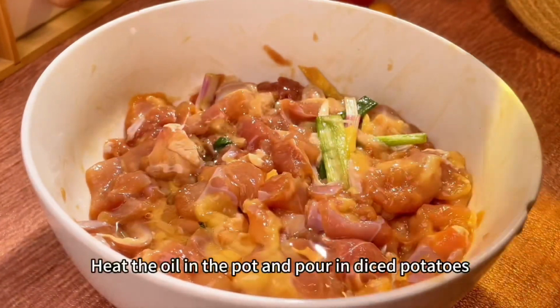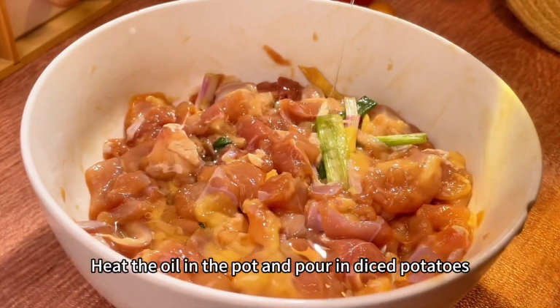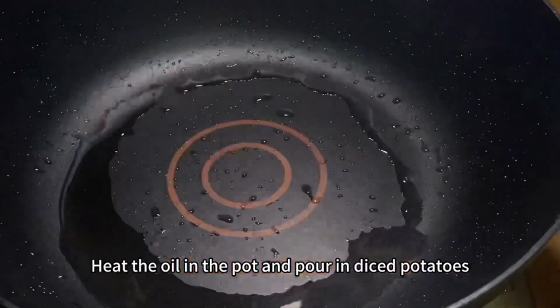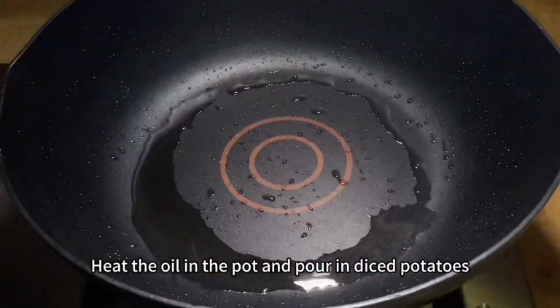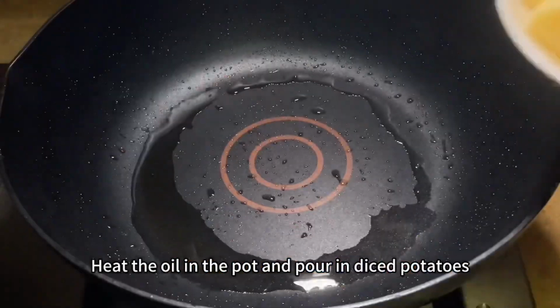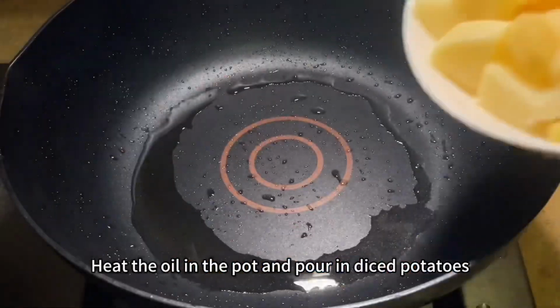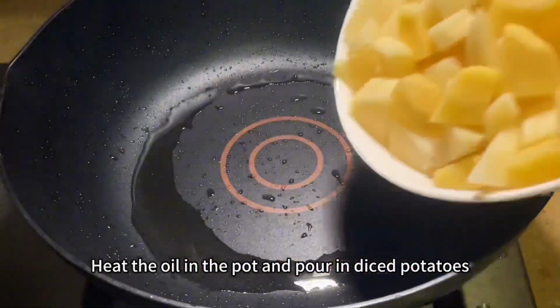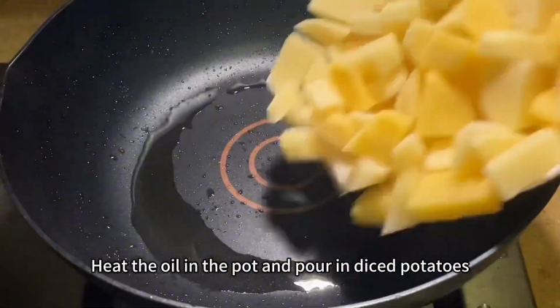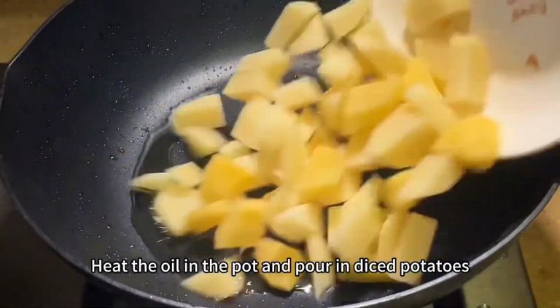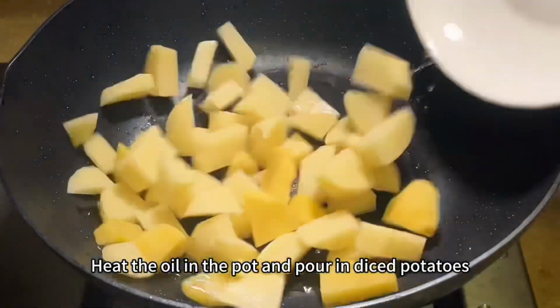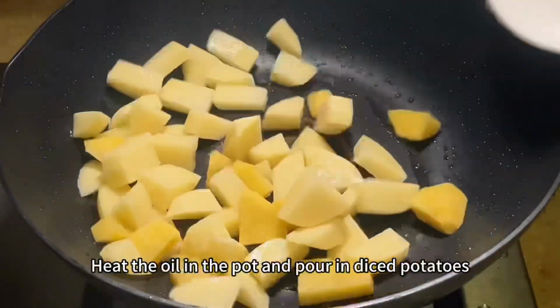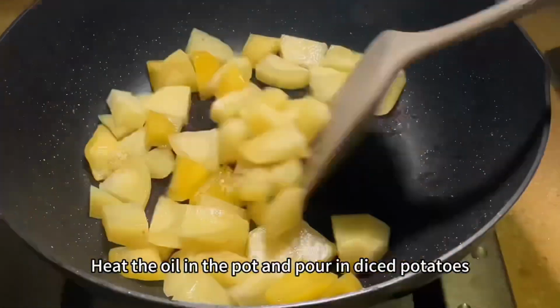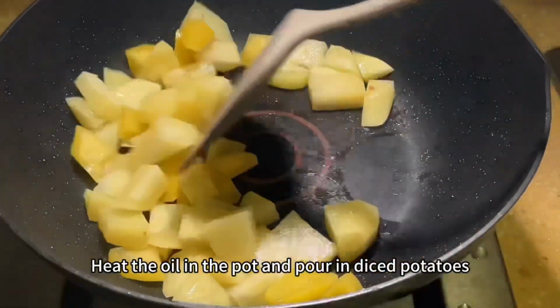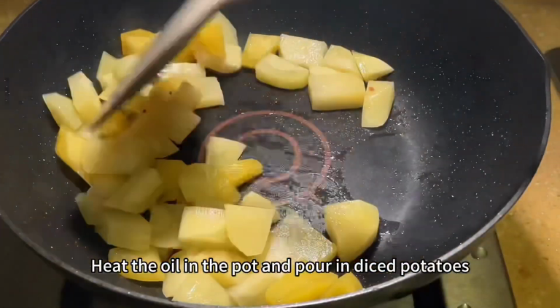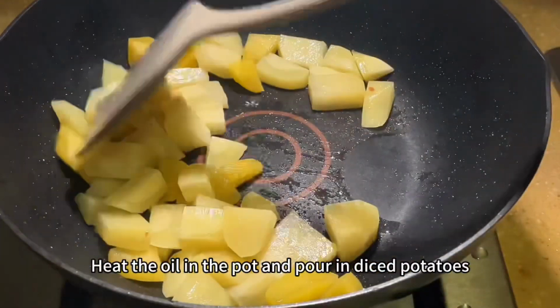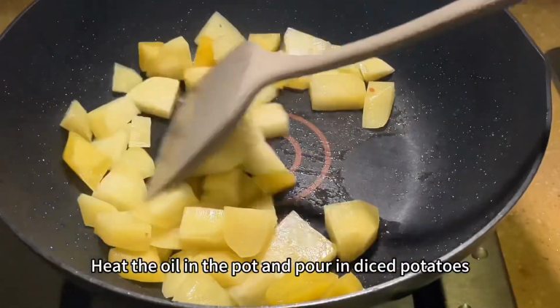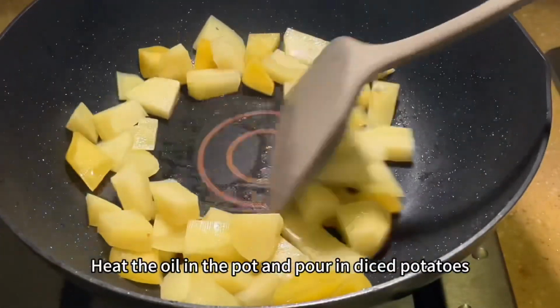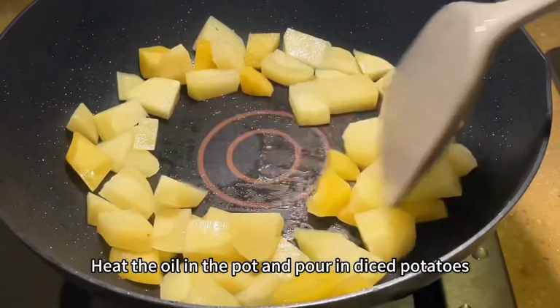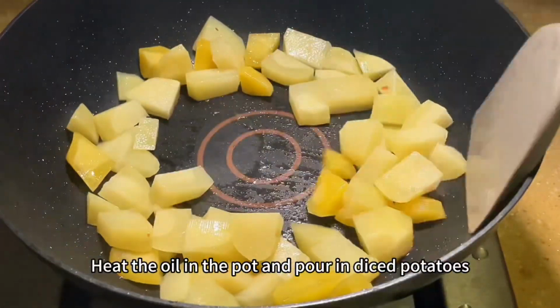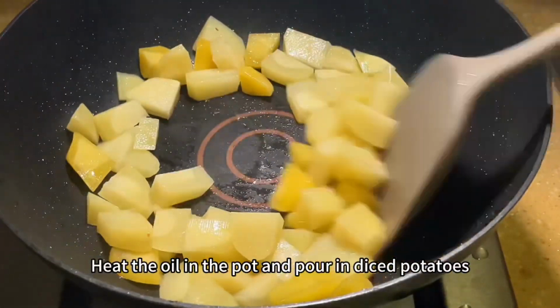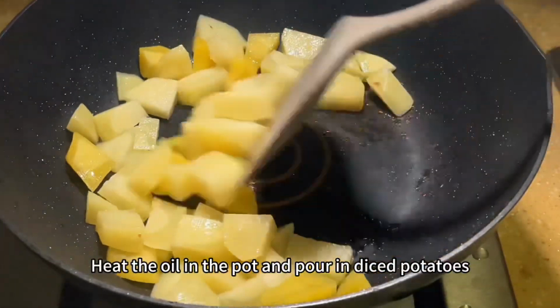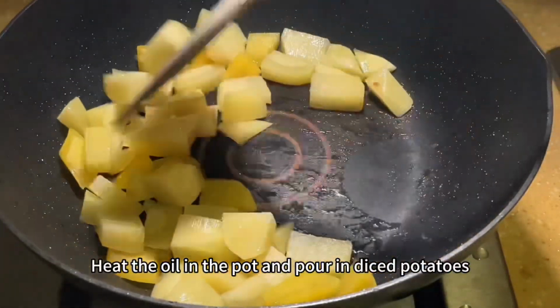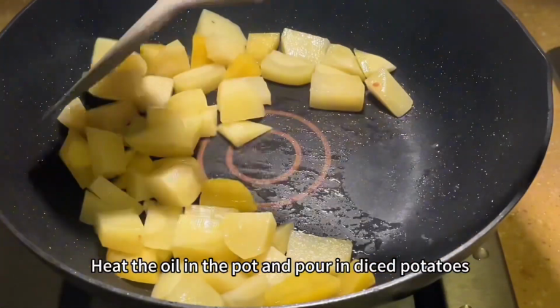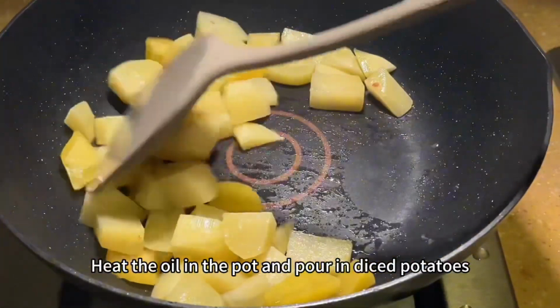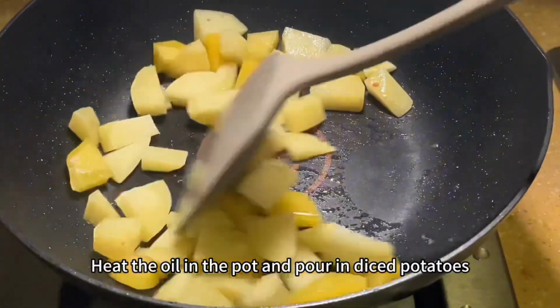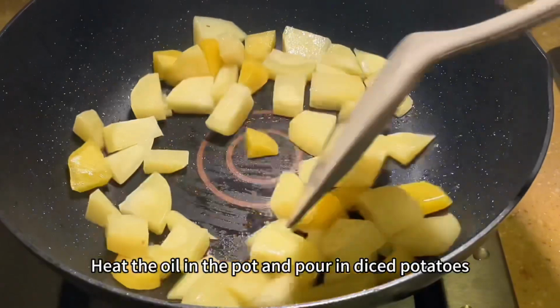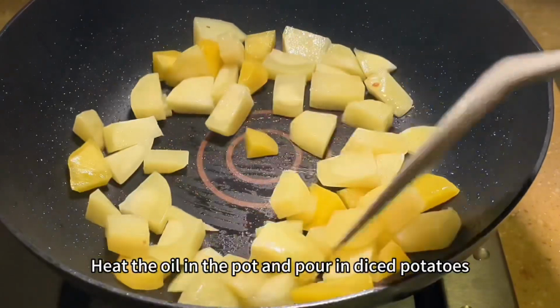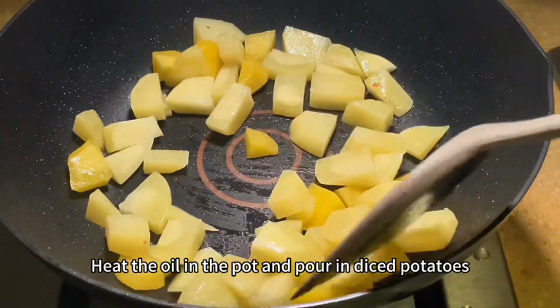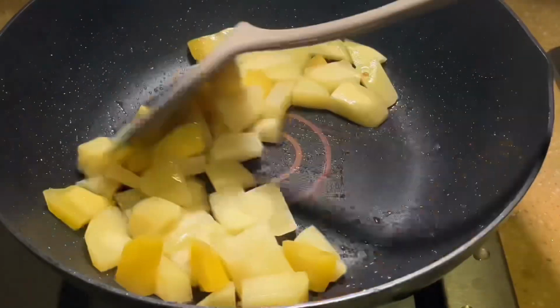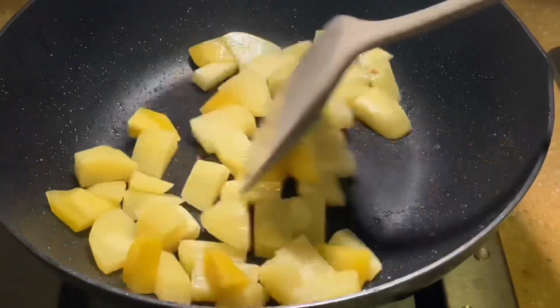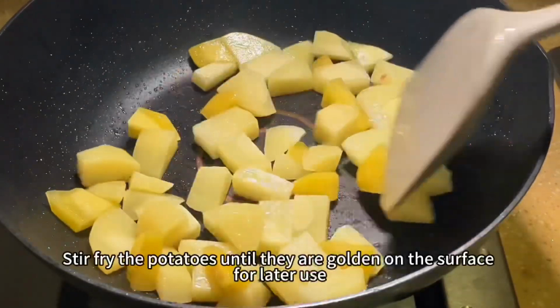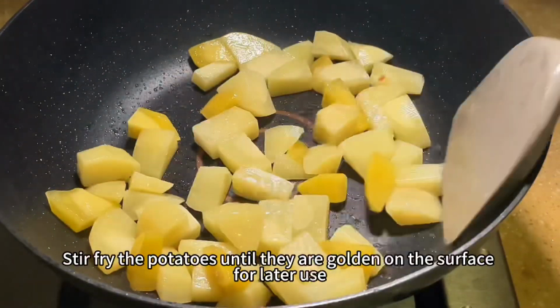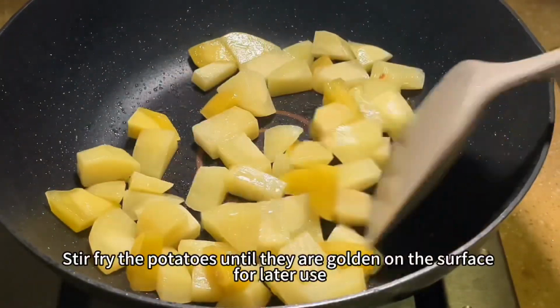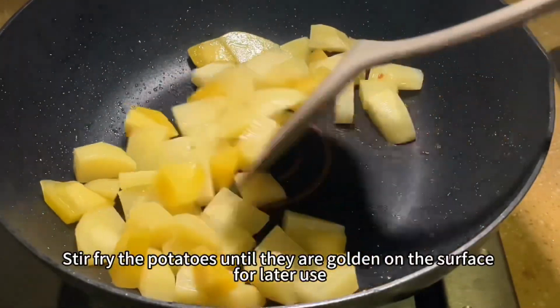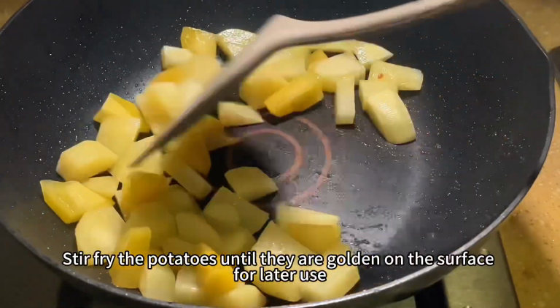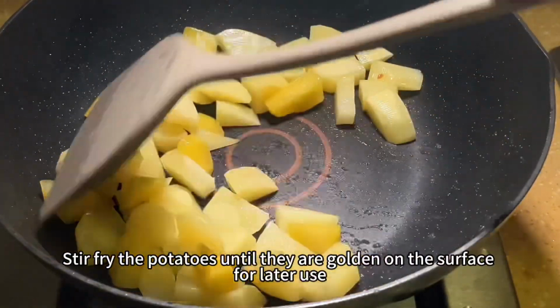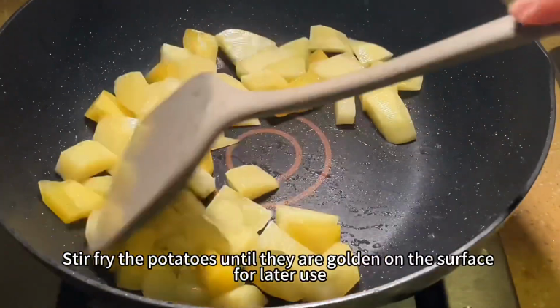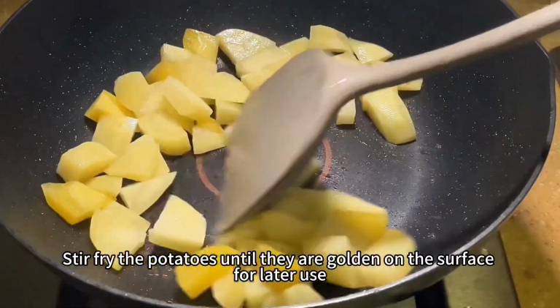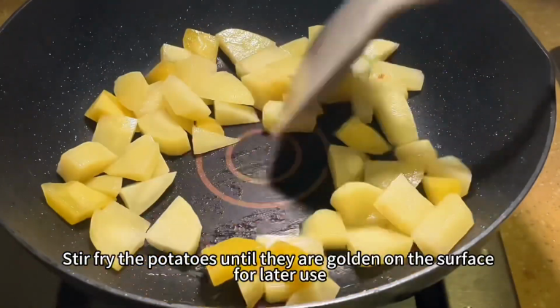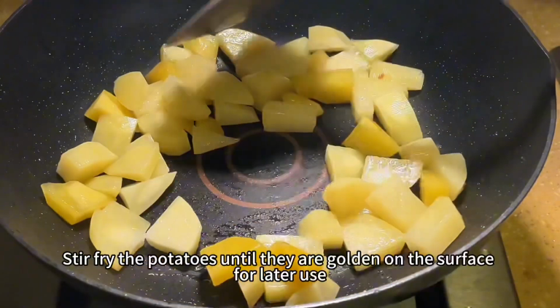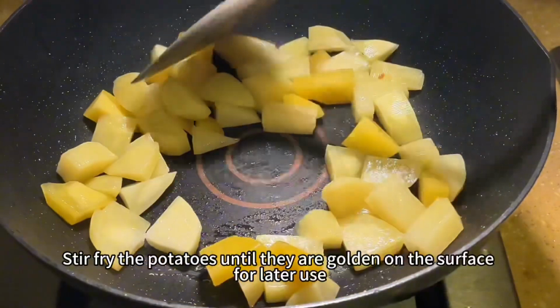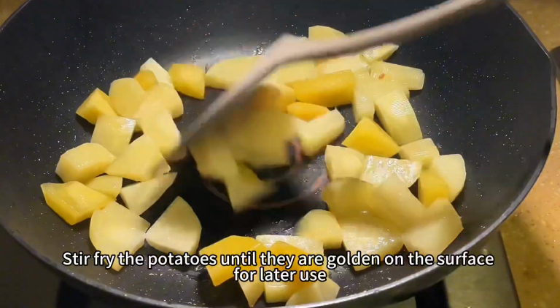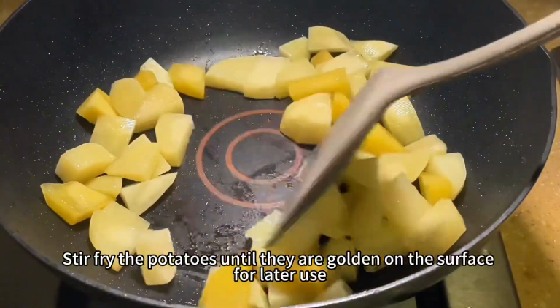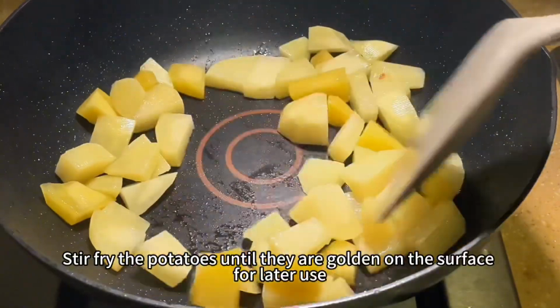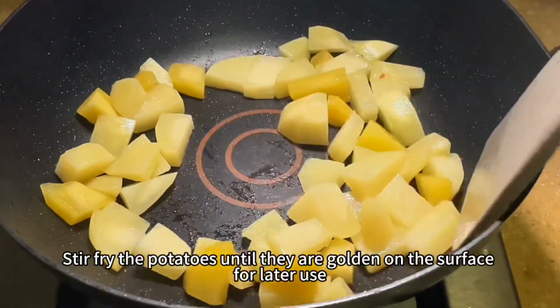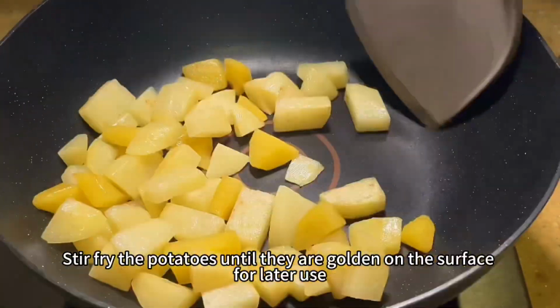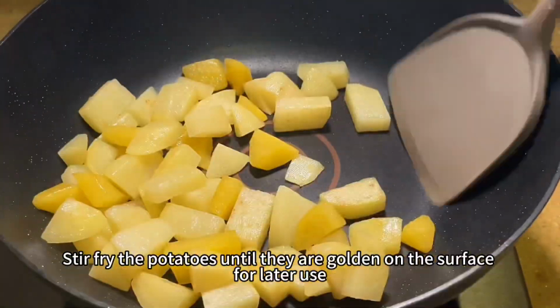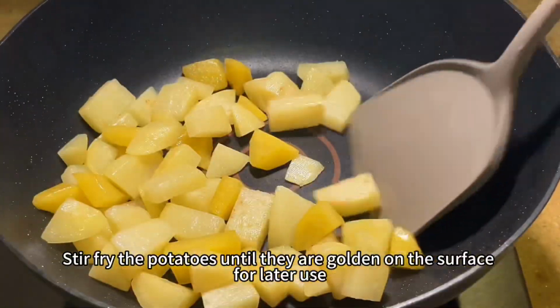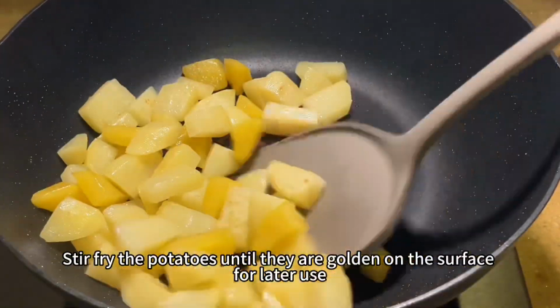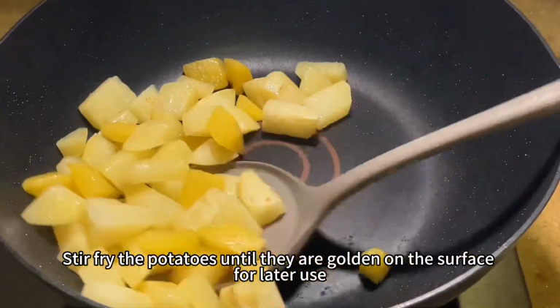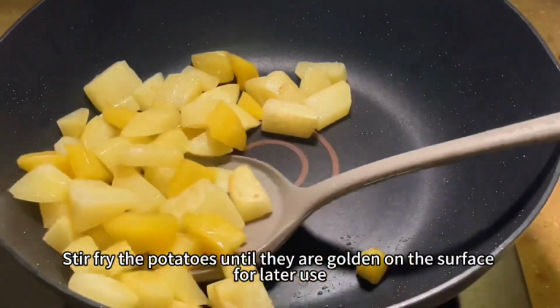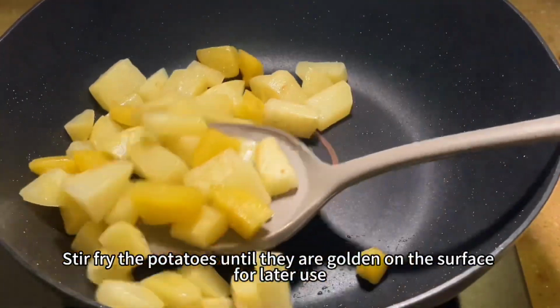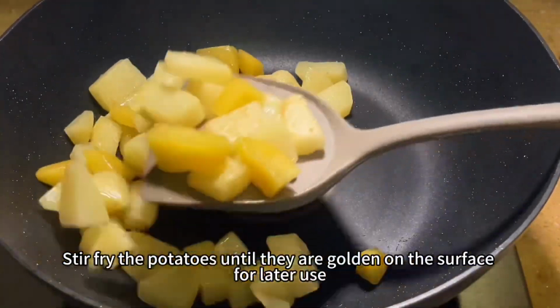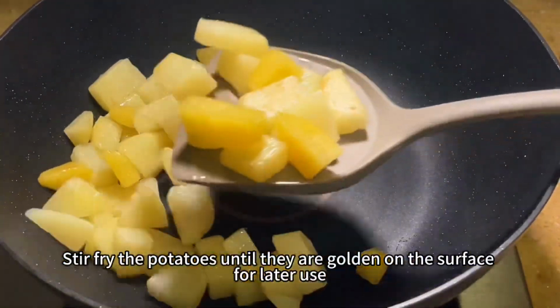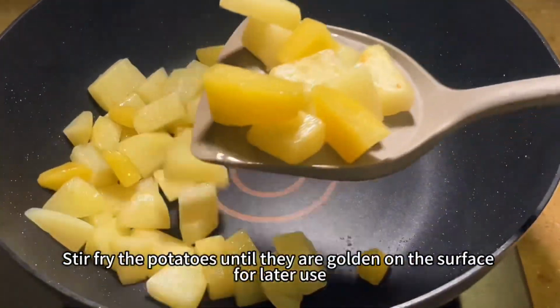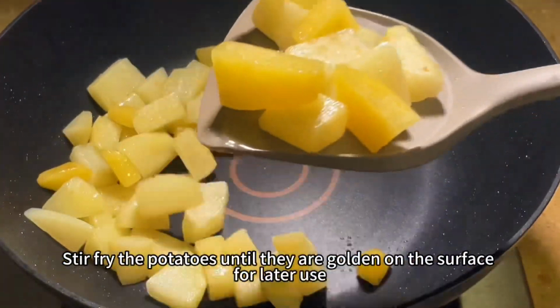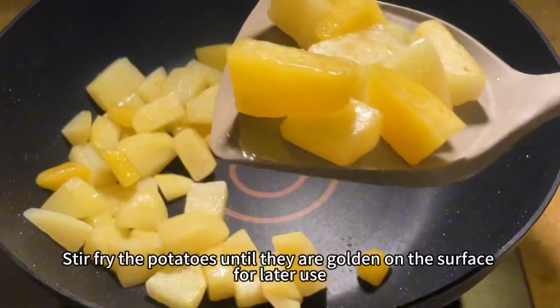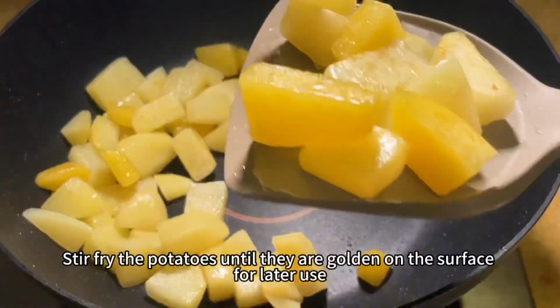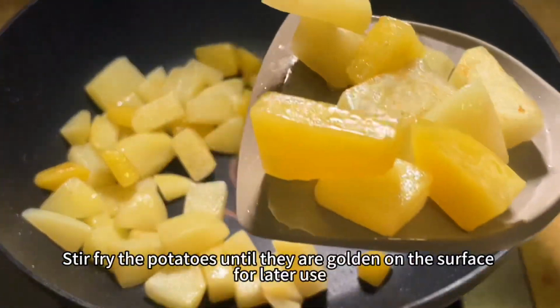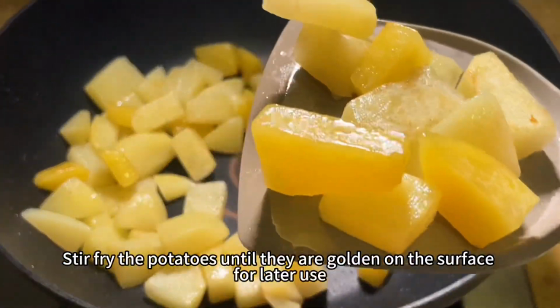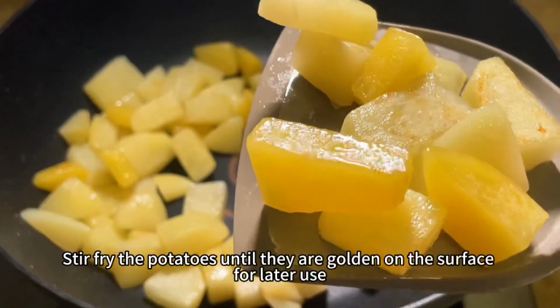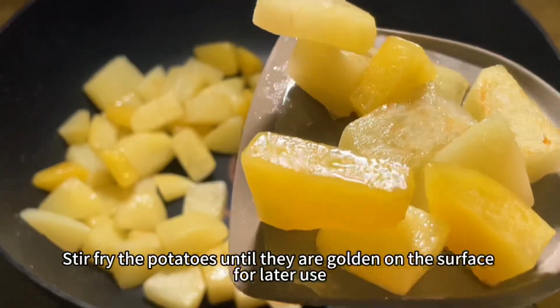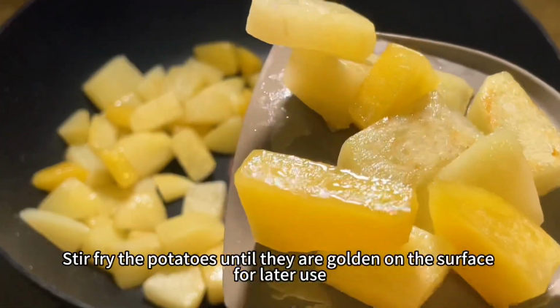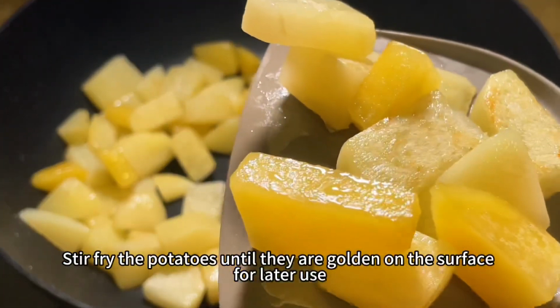Heat the oil in the pot and pour in diced potatoes. Stir fry the potatoes until they are golden on the surface, then set aside for later use.